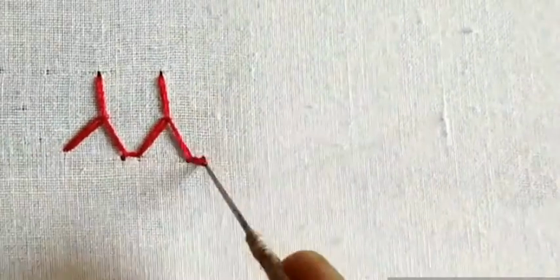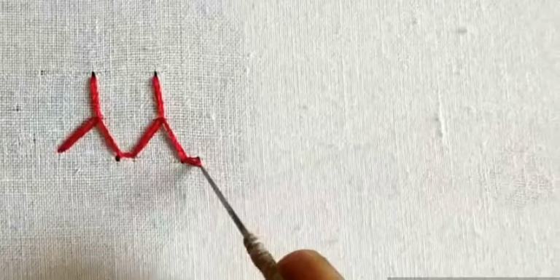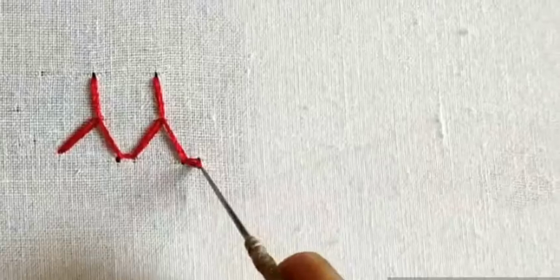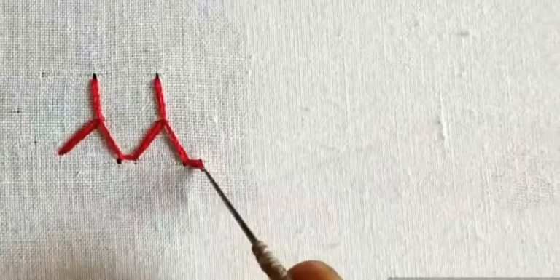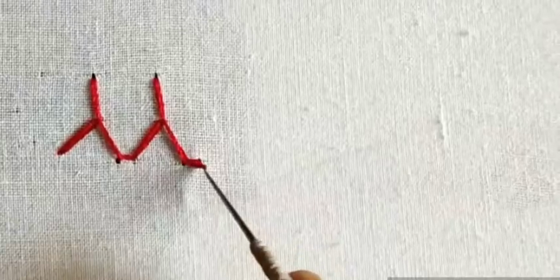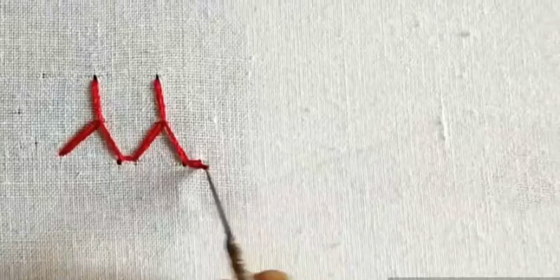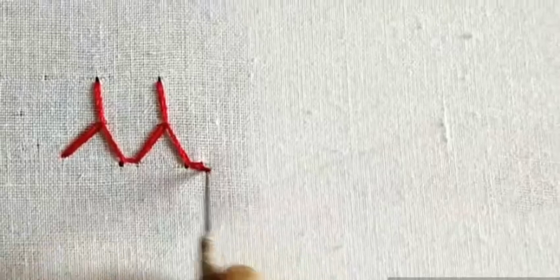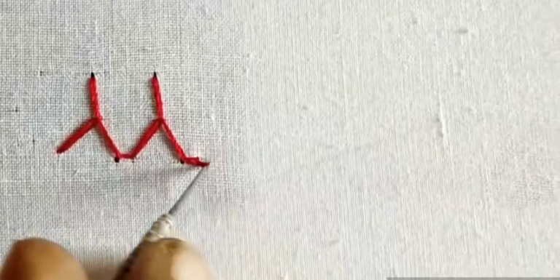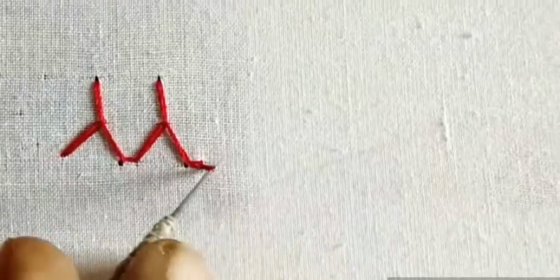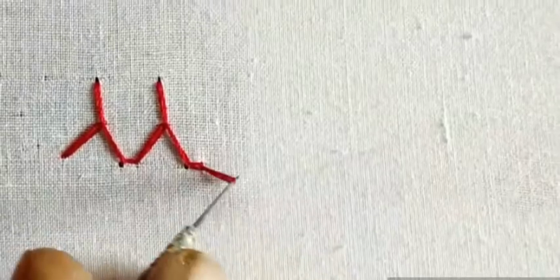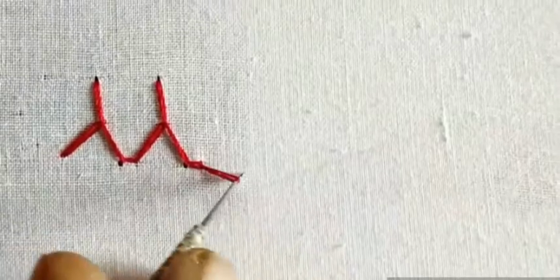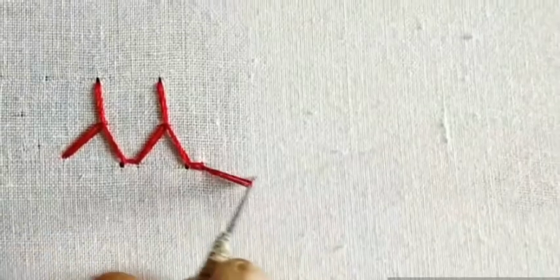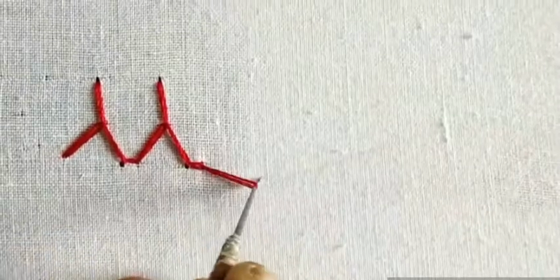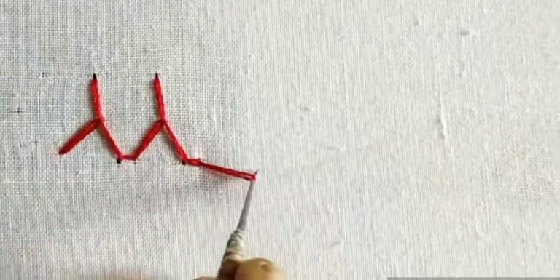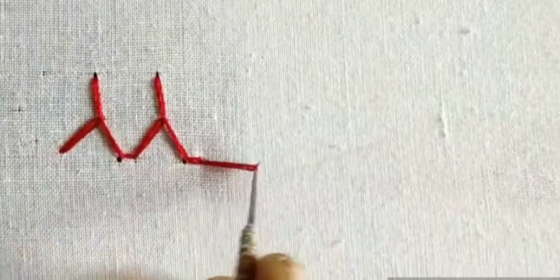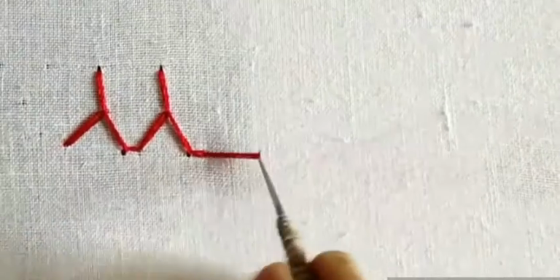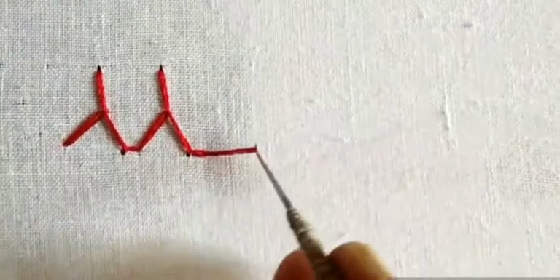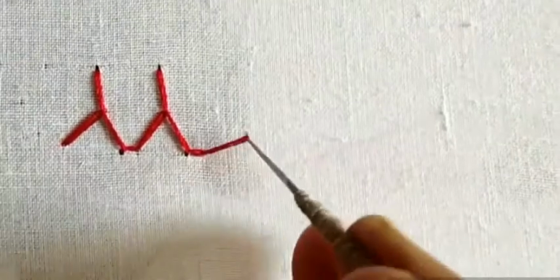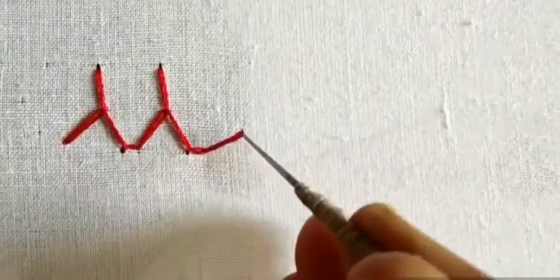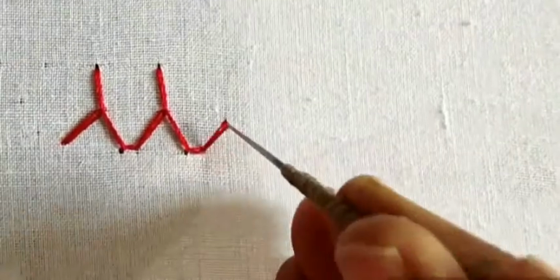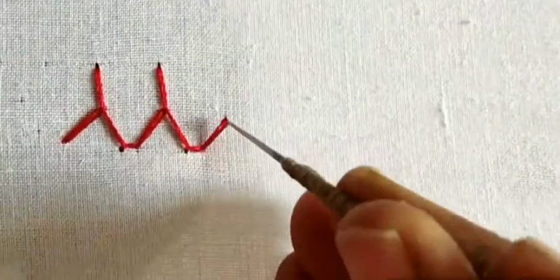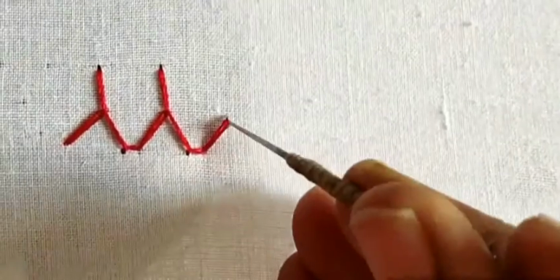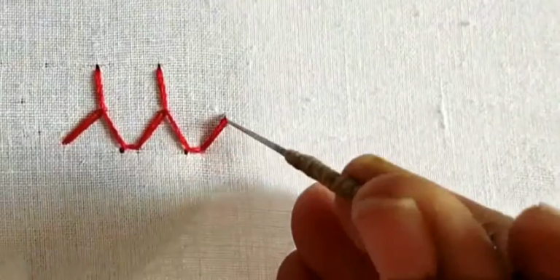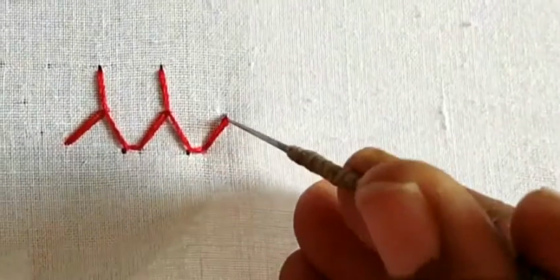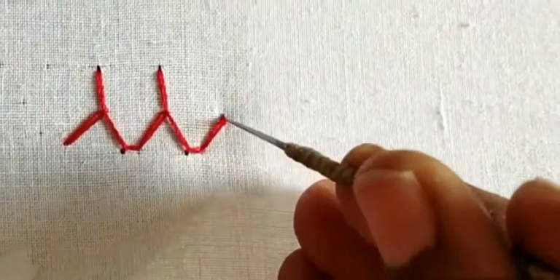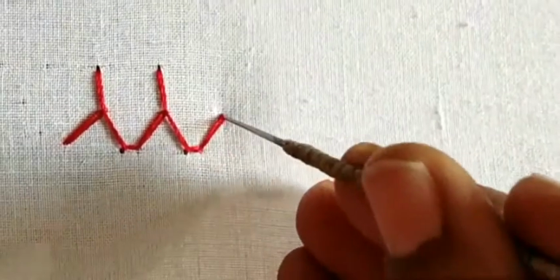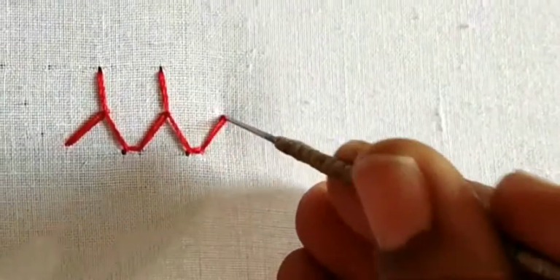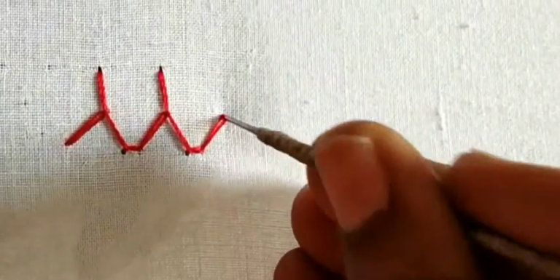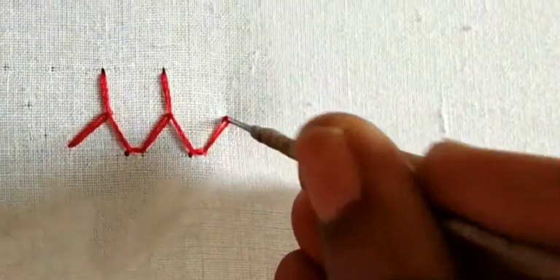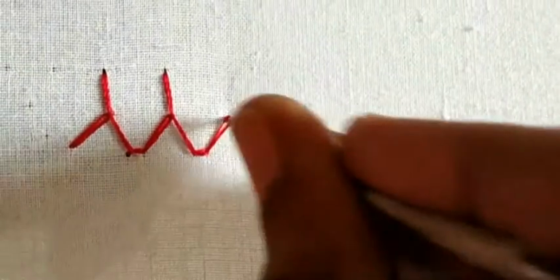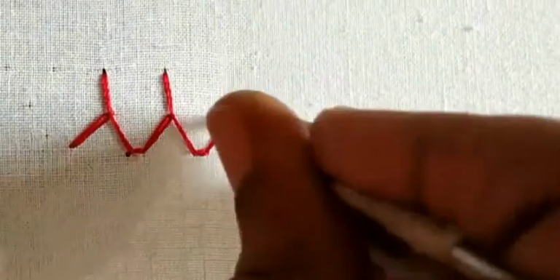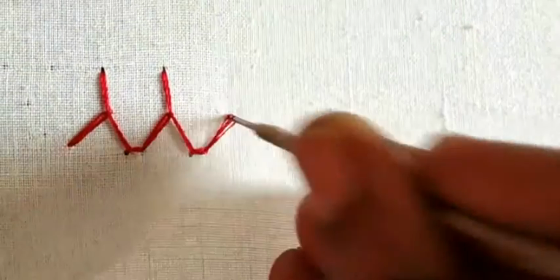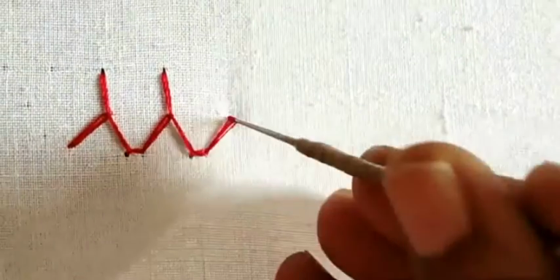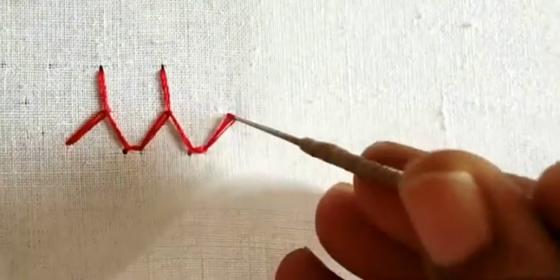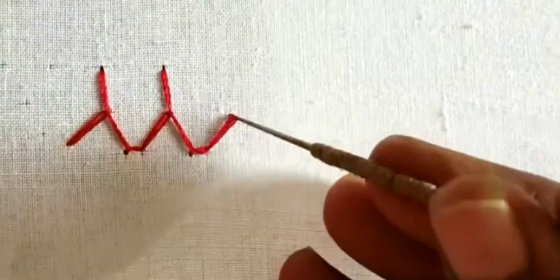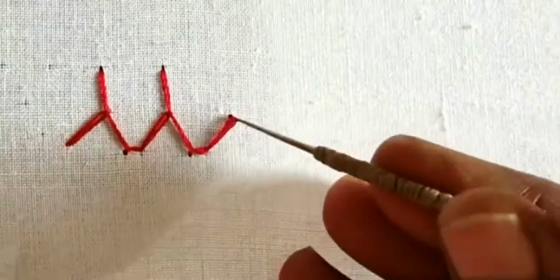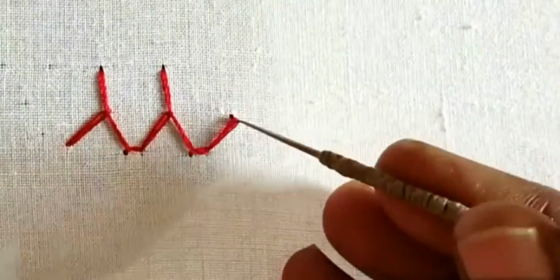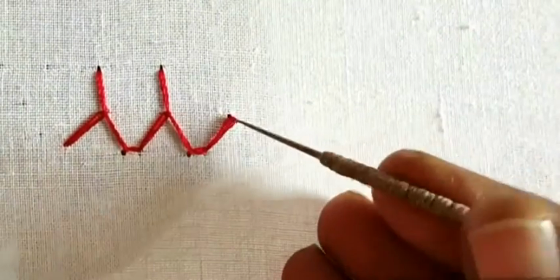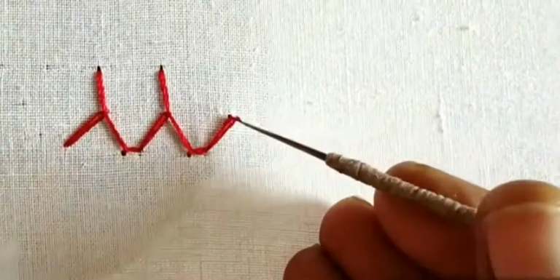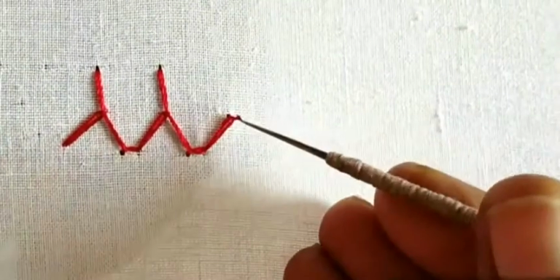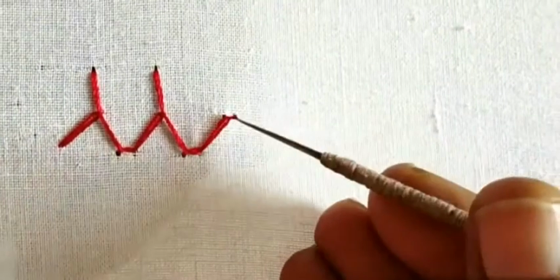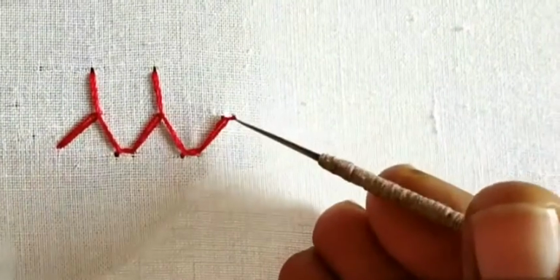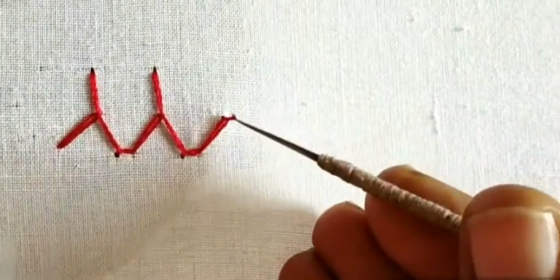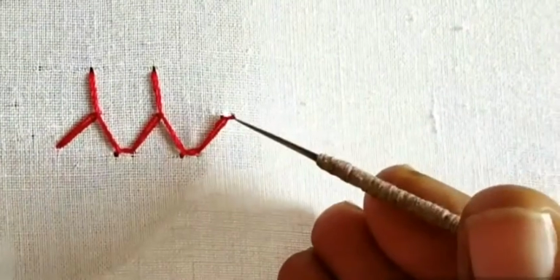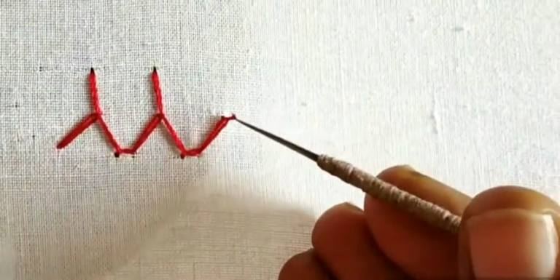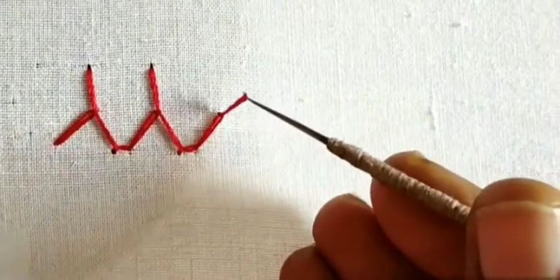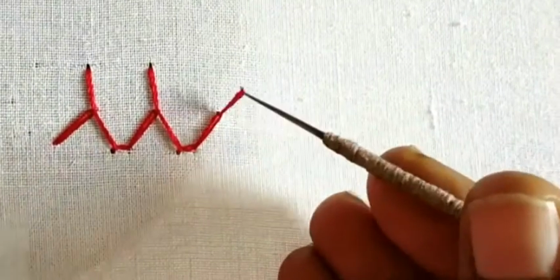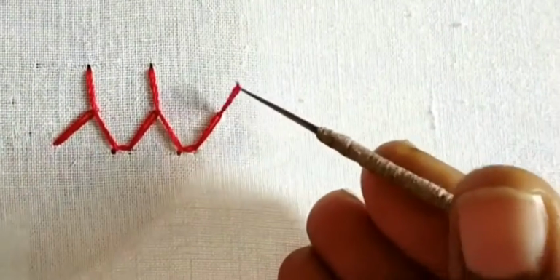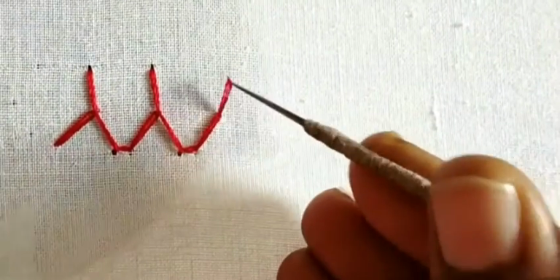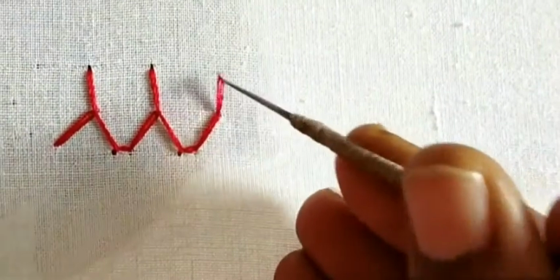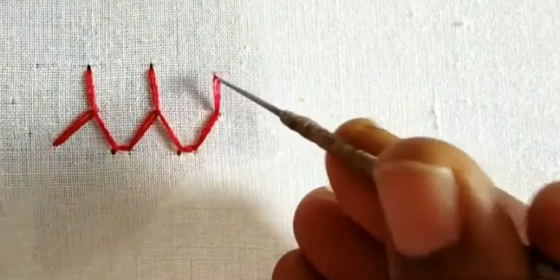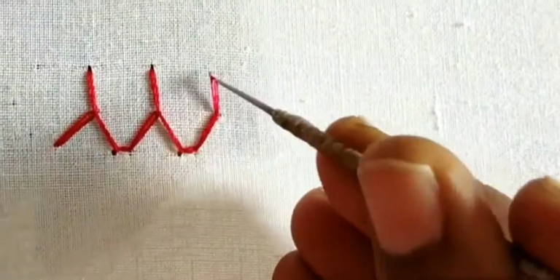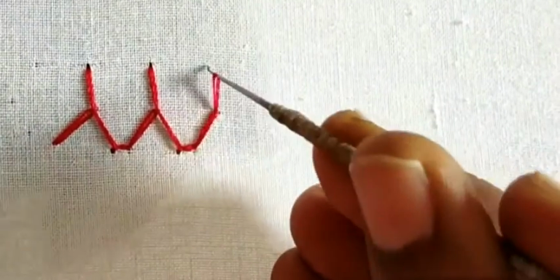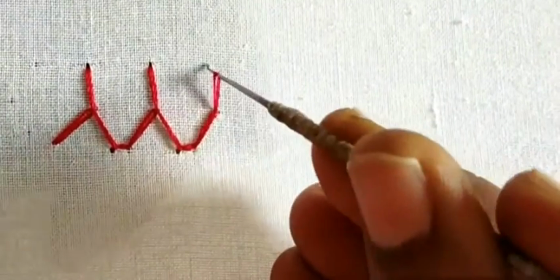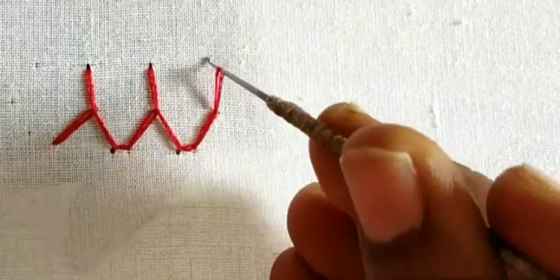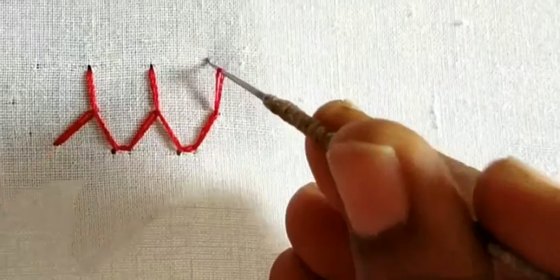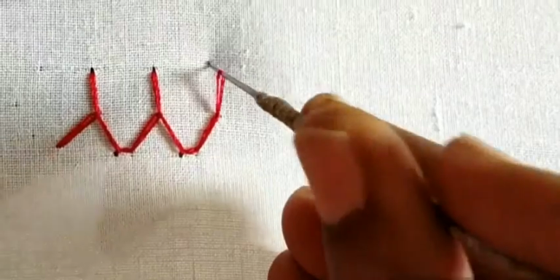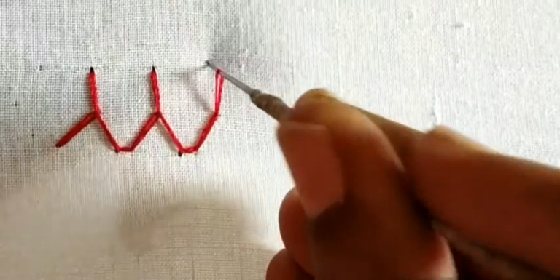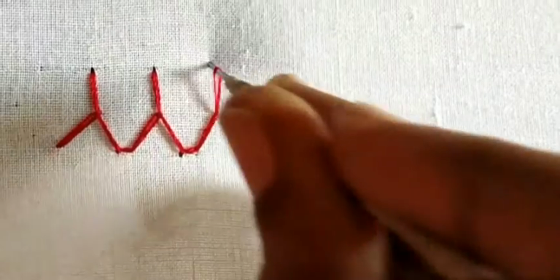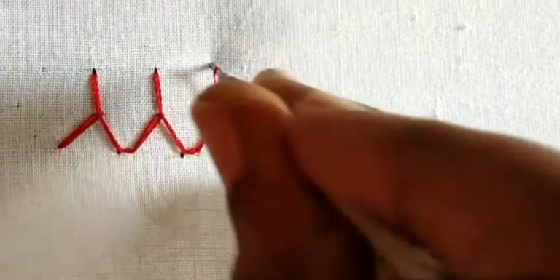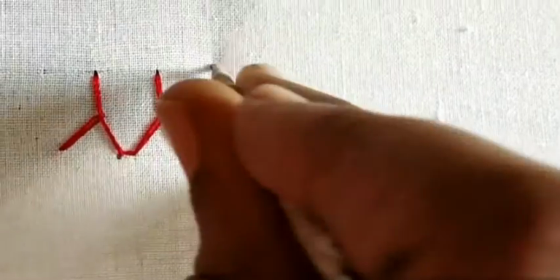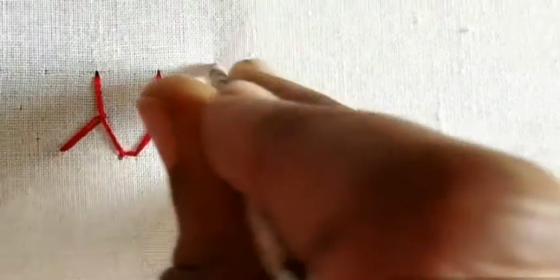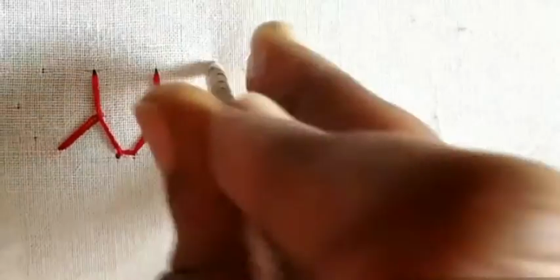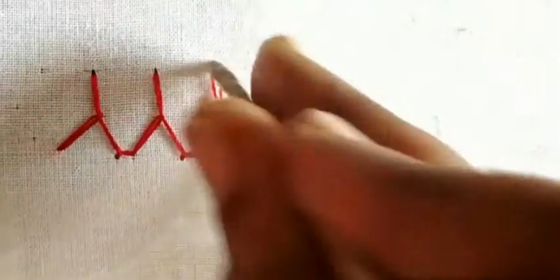This is a cross stitch and a straight stitch.